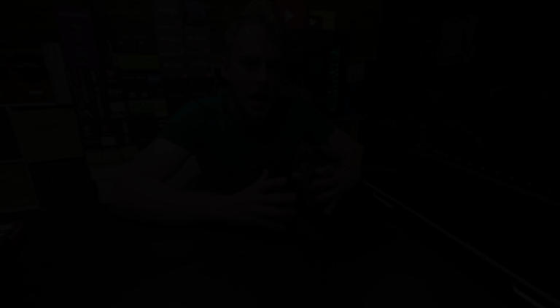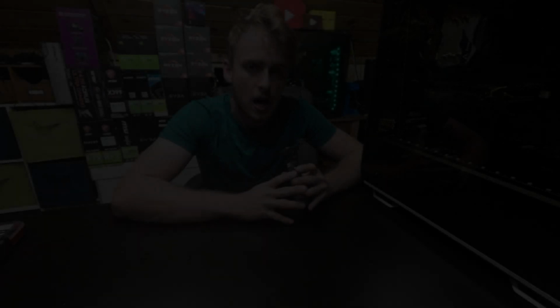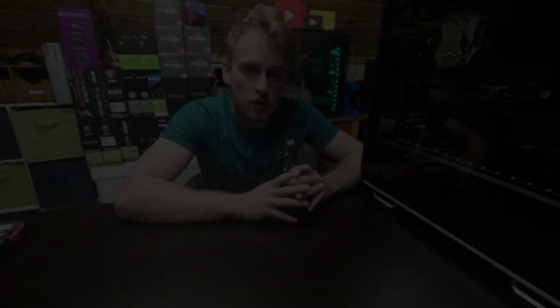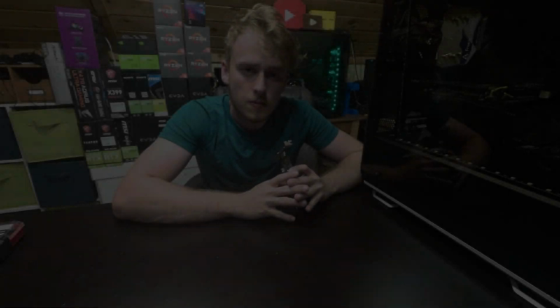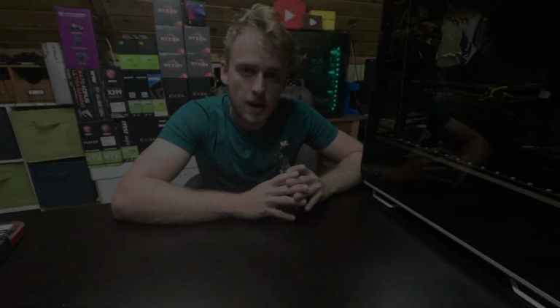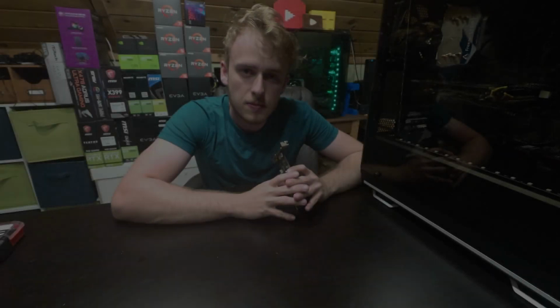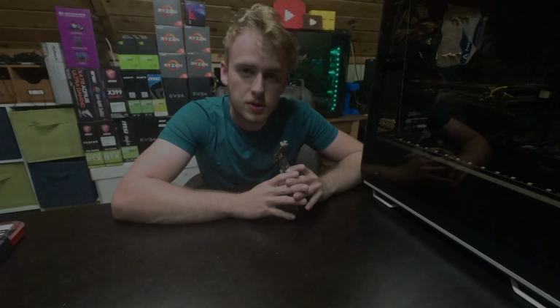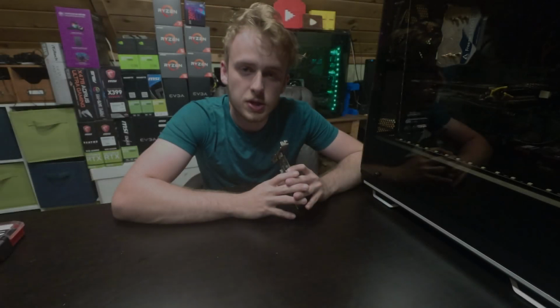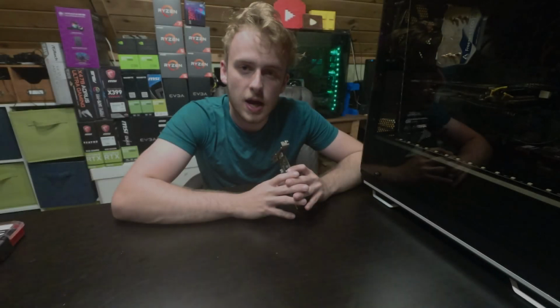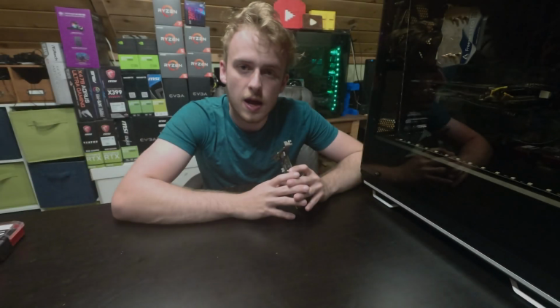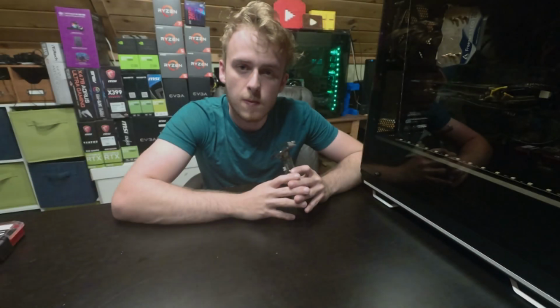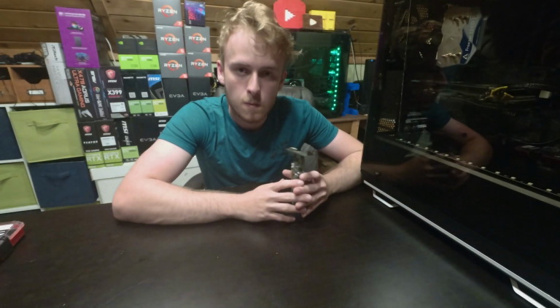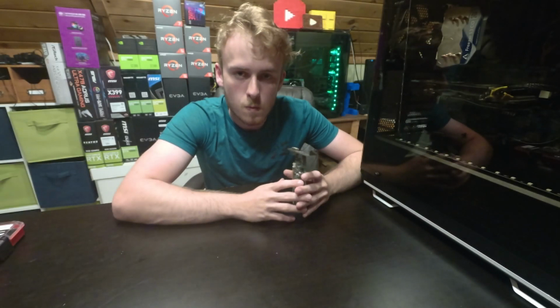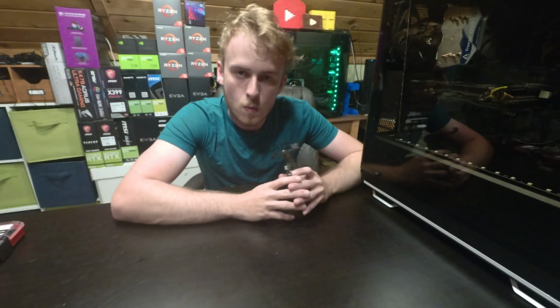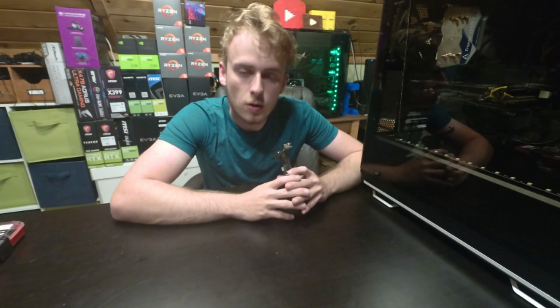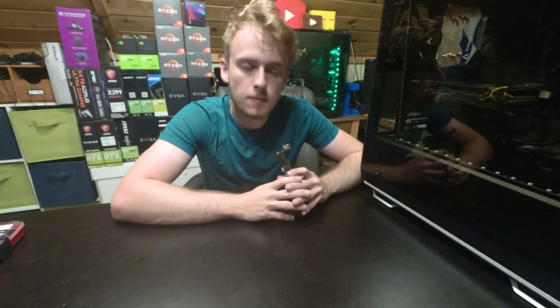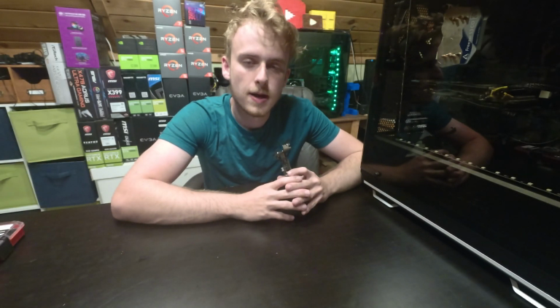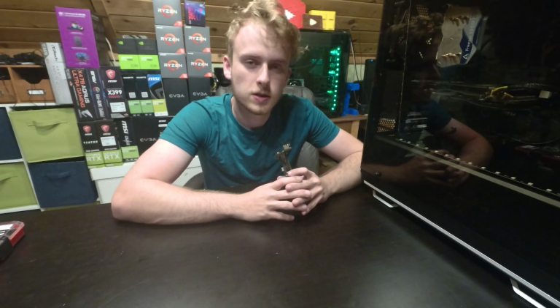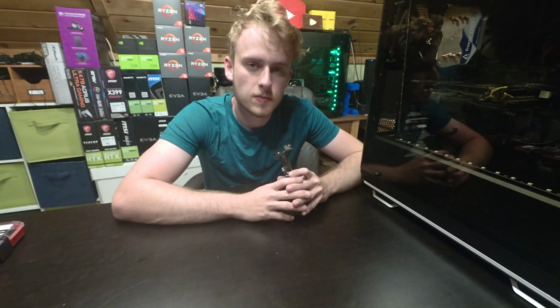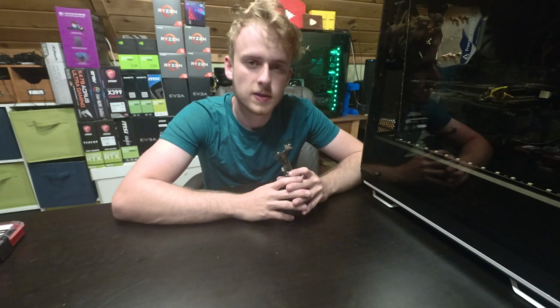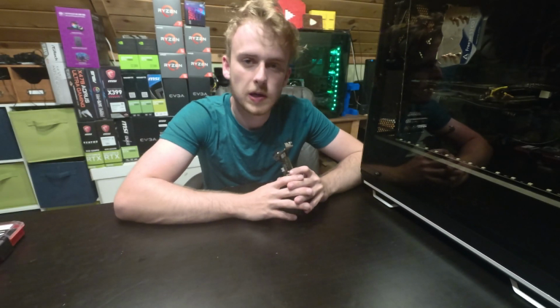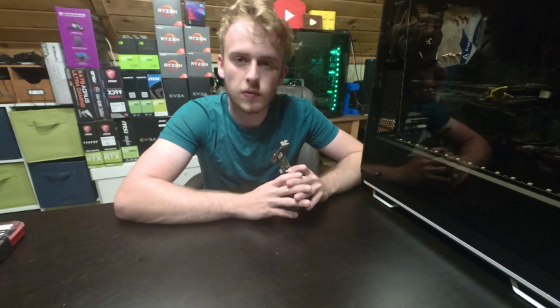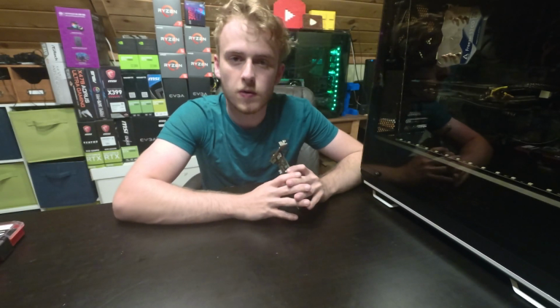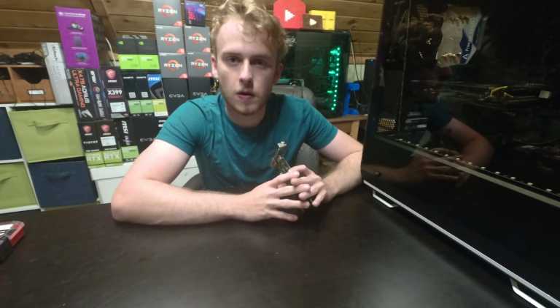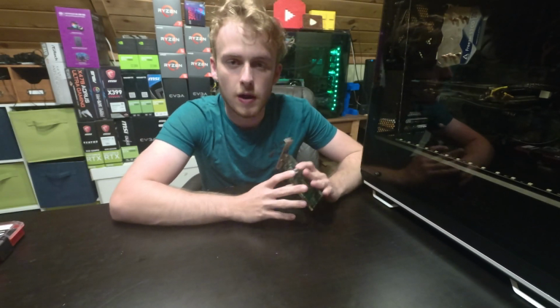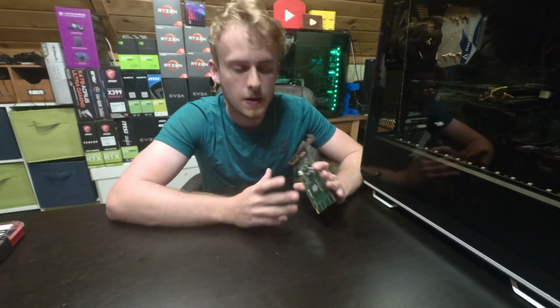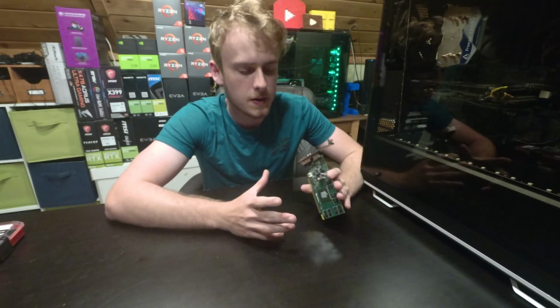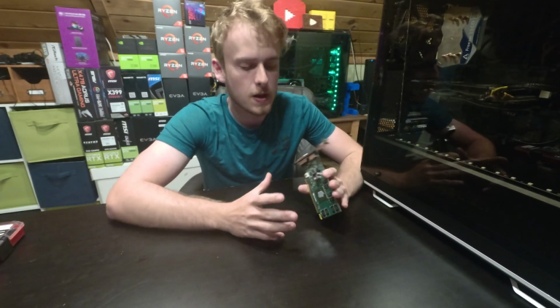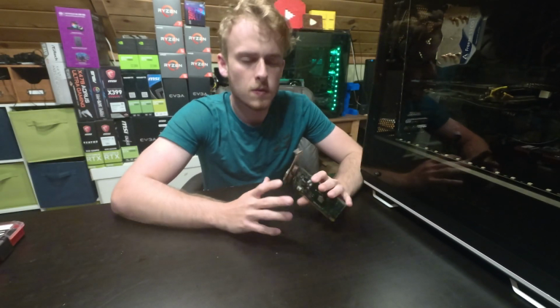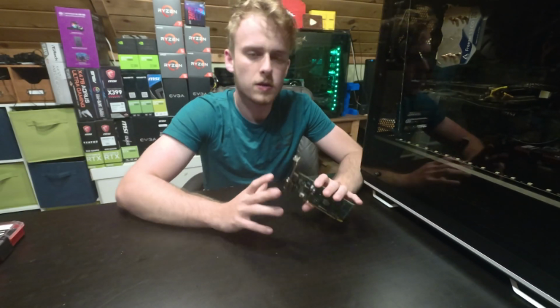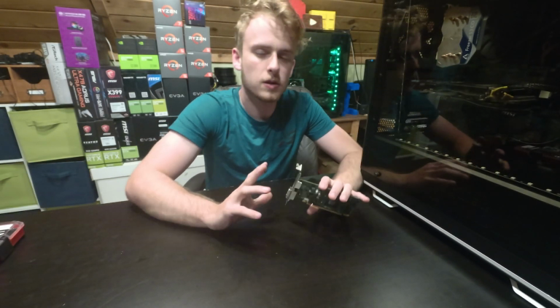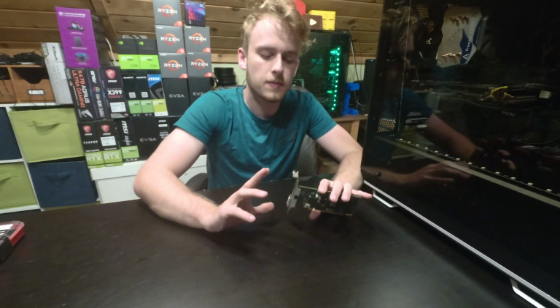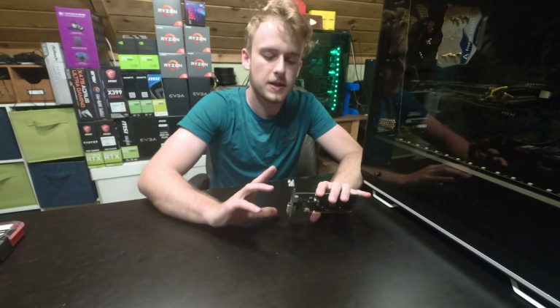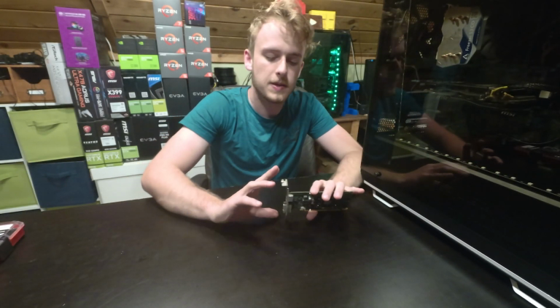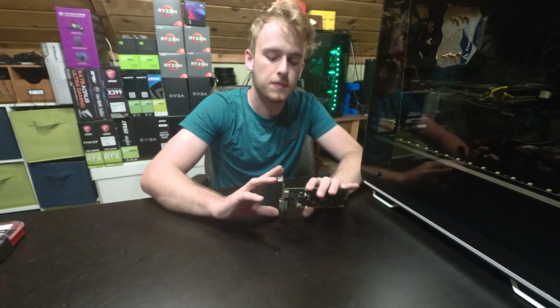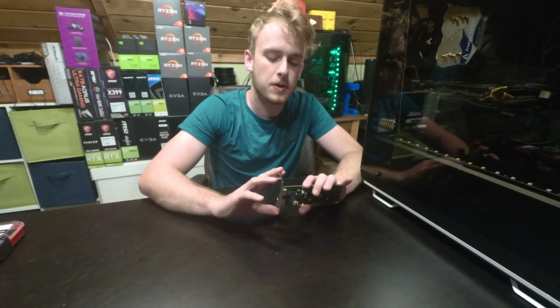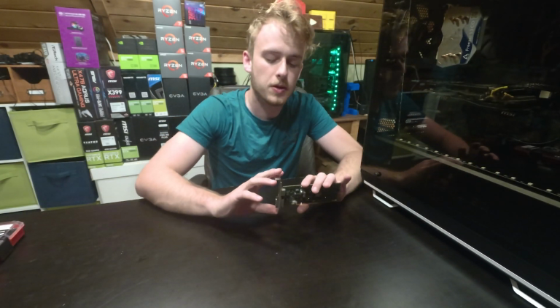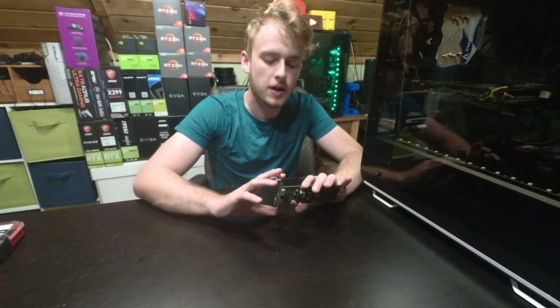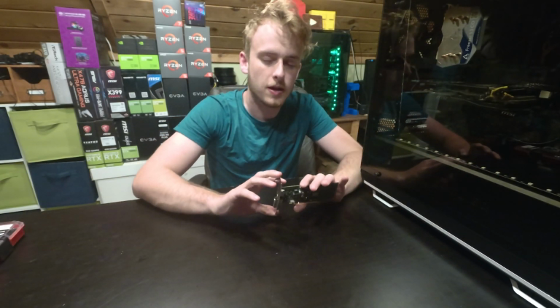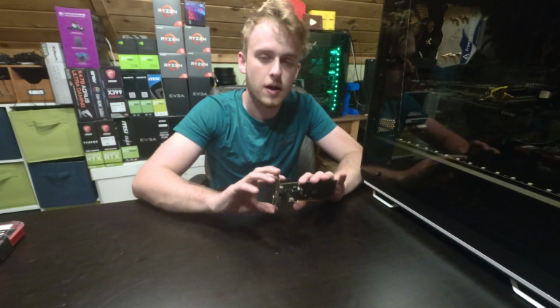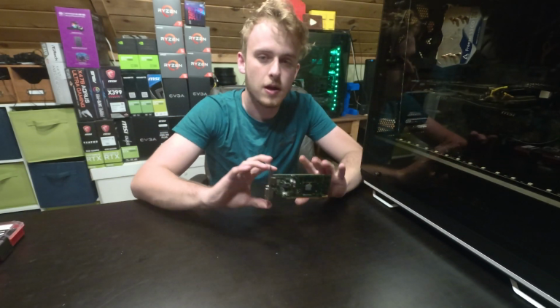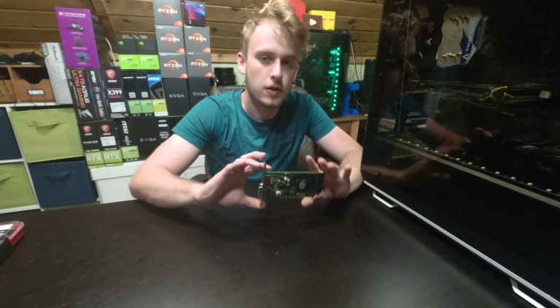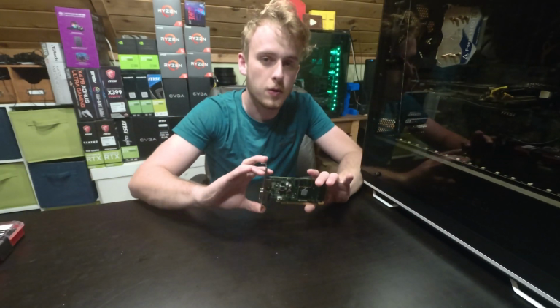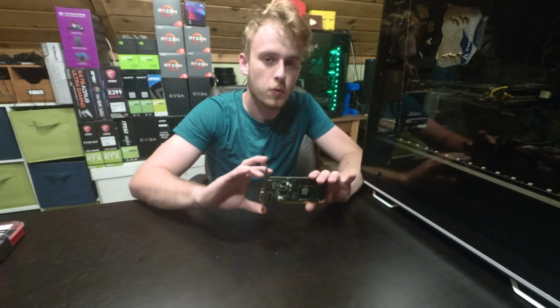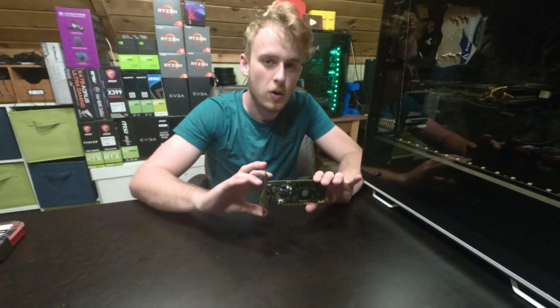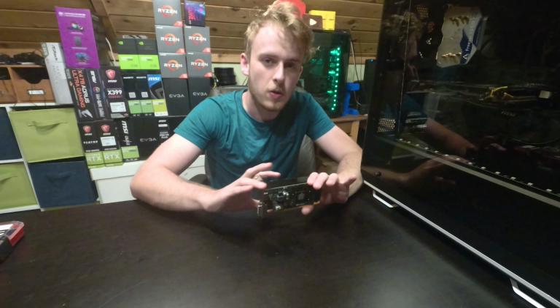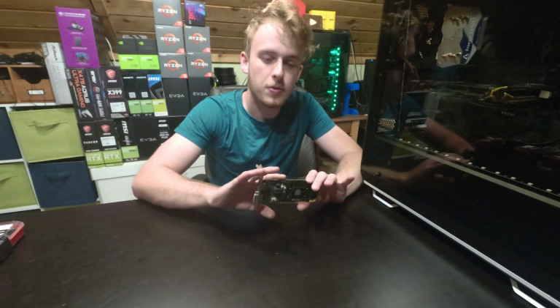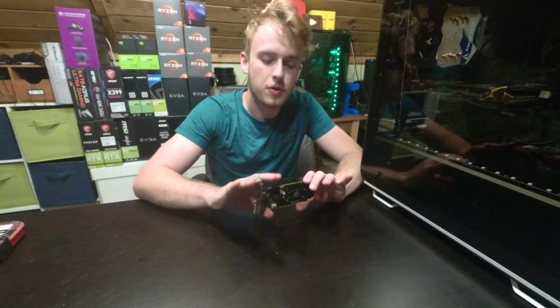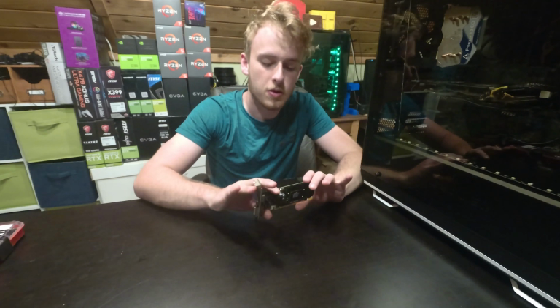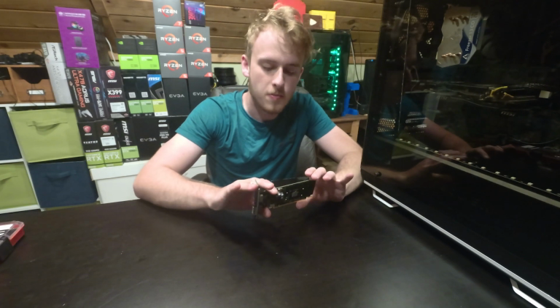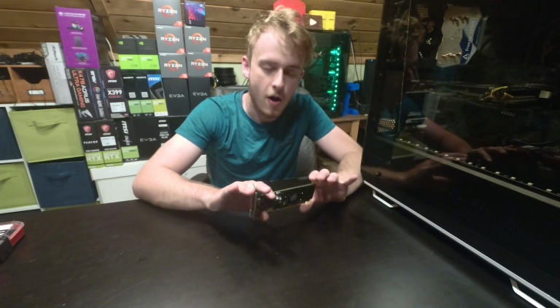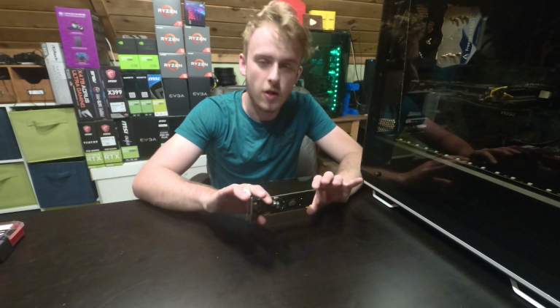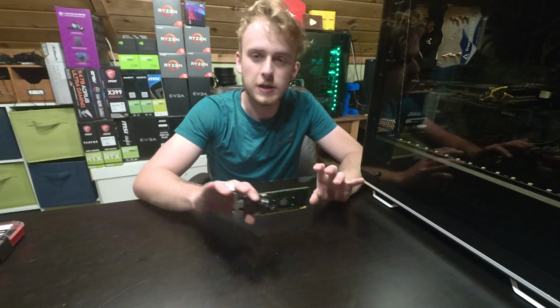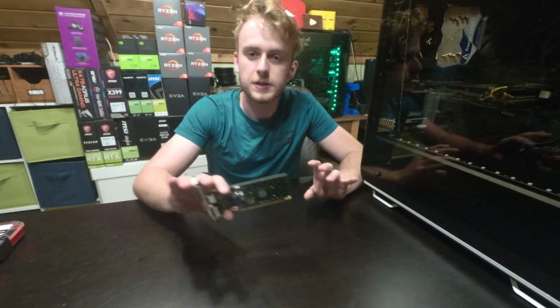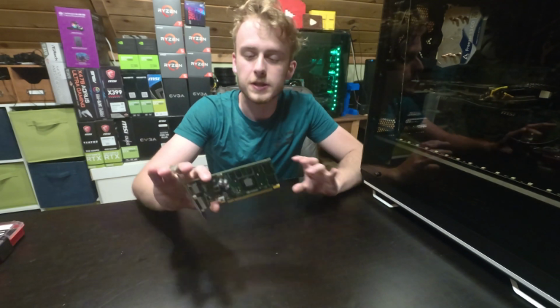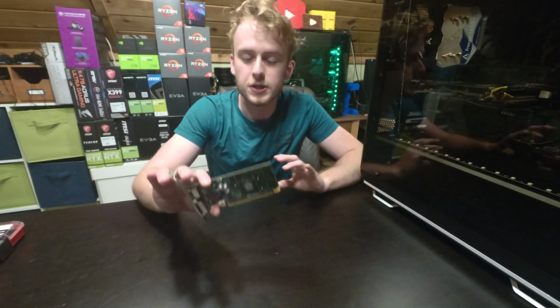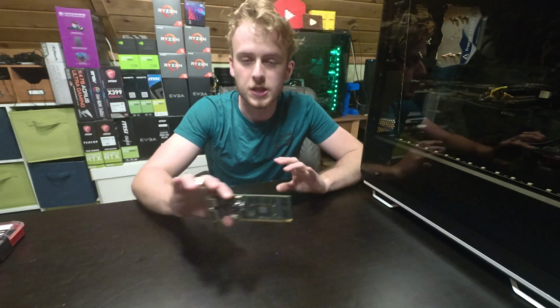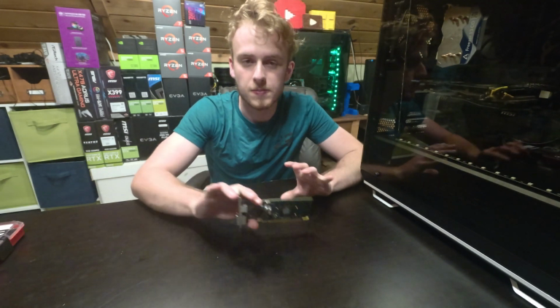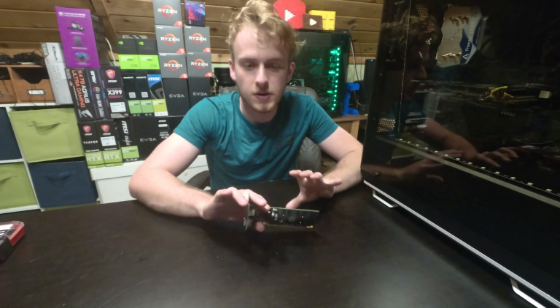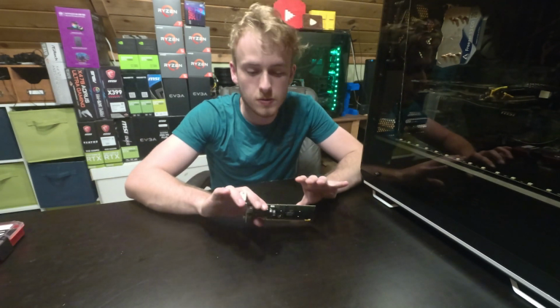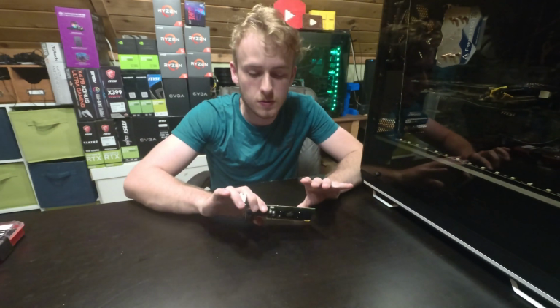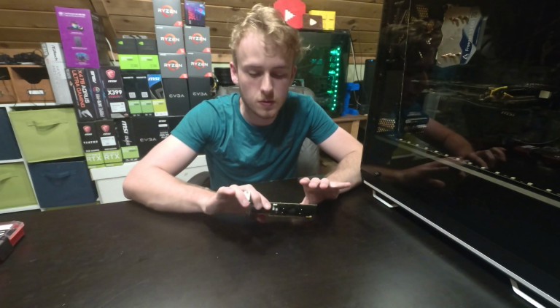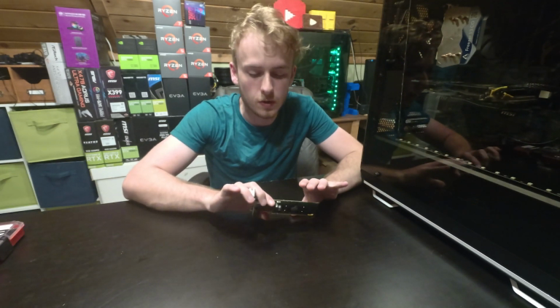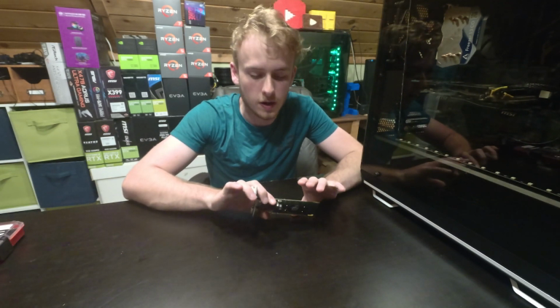Hello, my name is Jay and welcome back to my Tech Vault. Today we're going to be building the world's smallest GPU cooler.